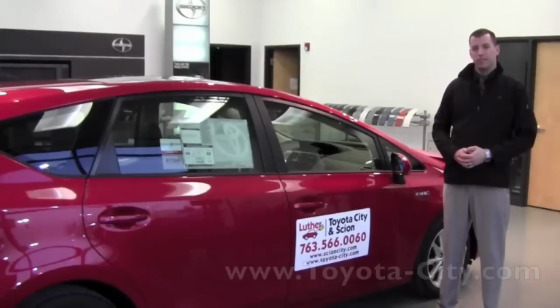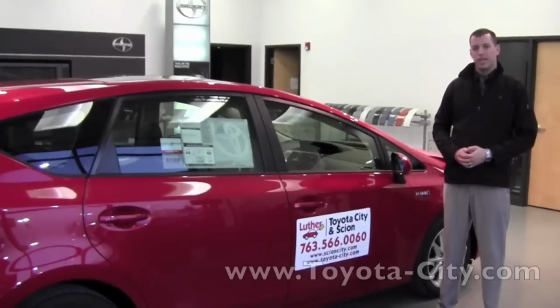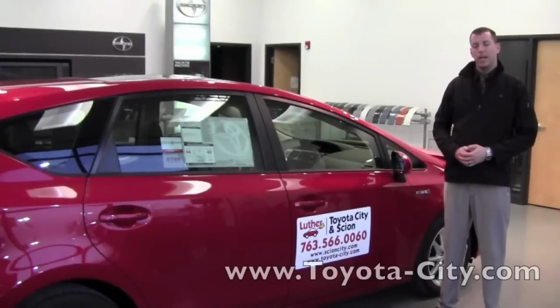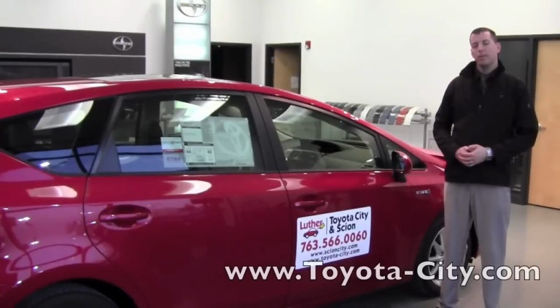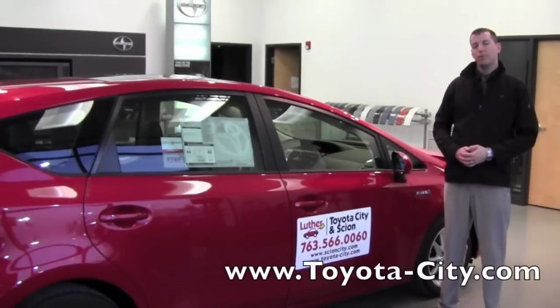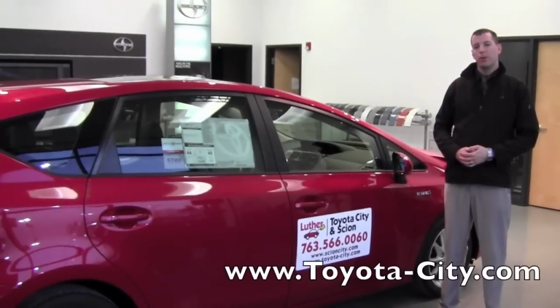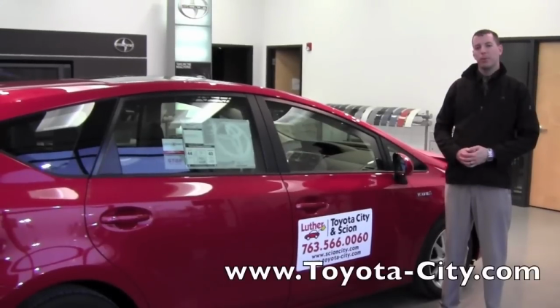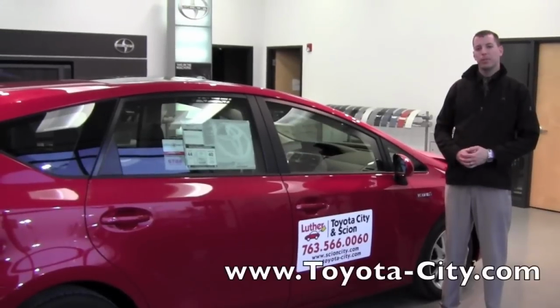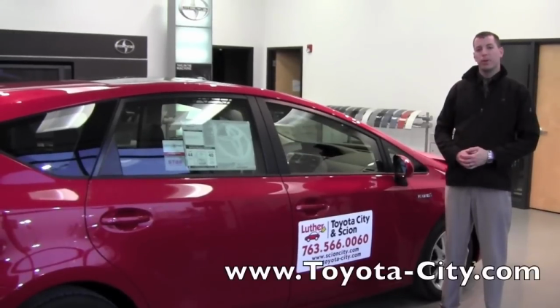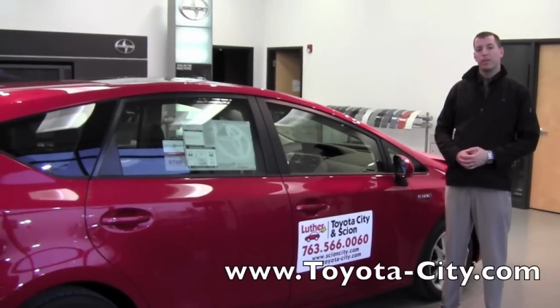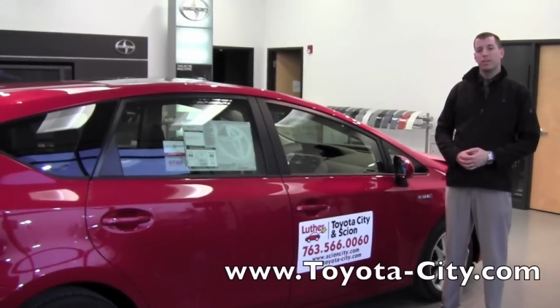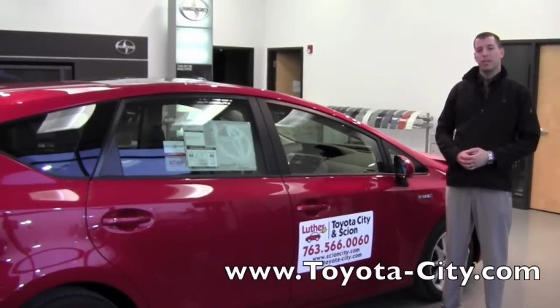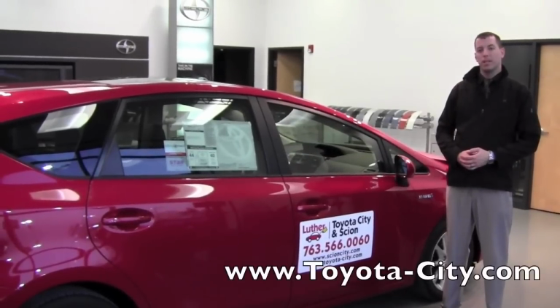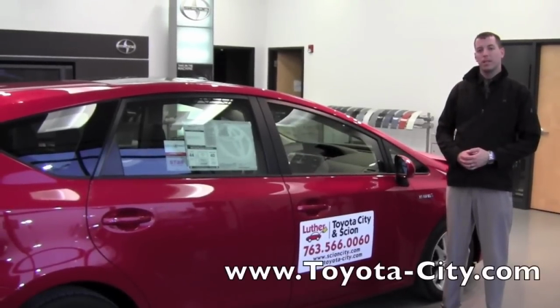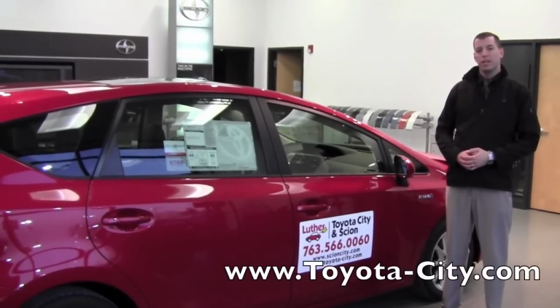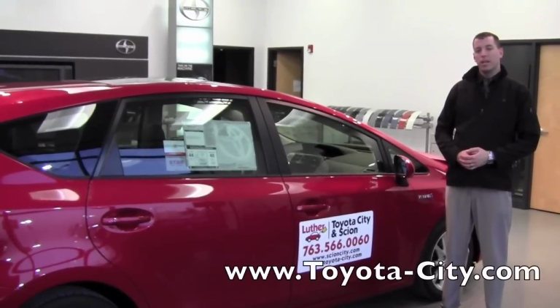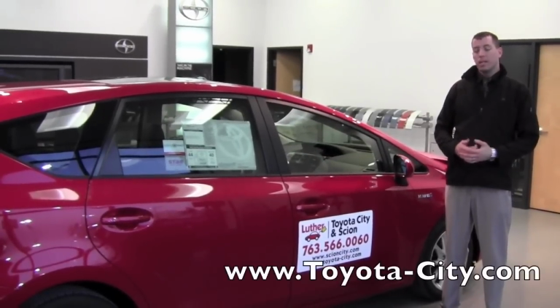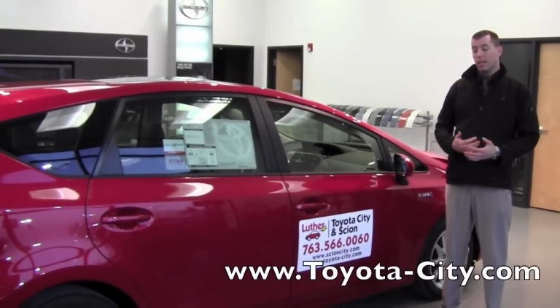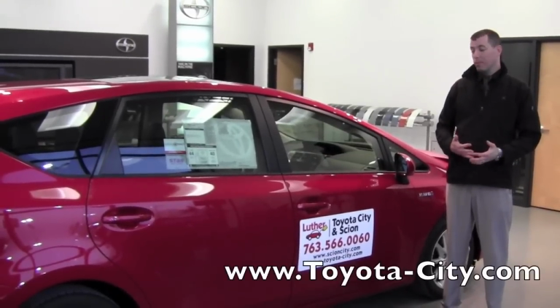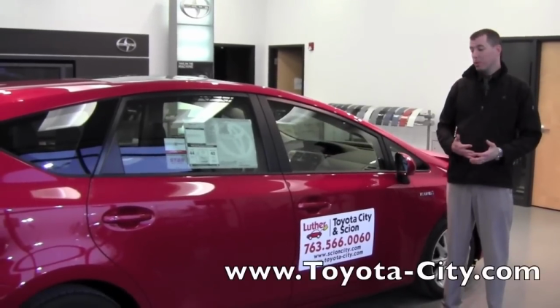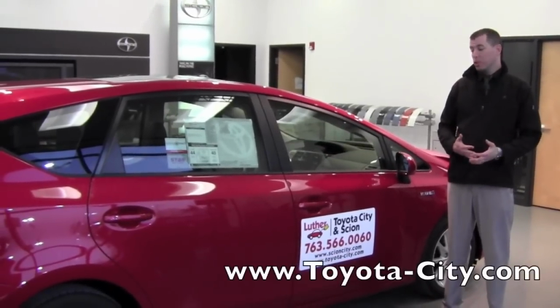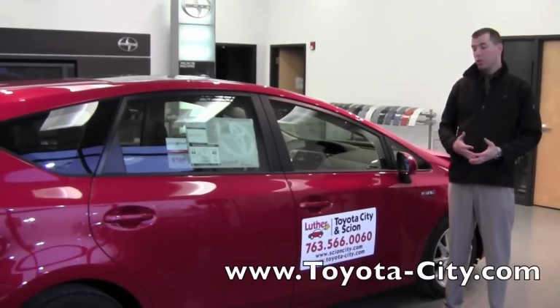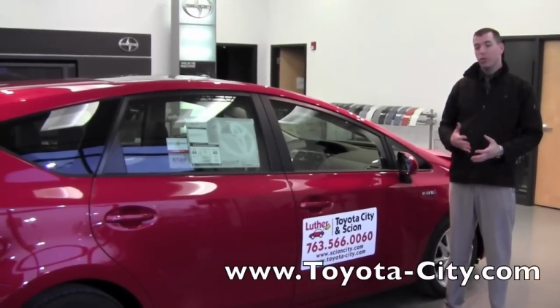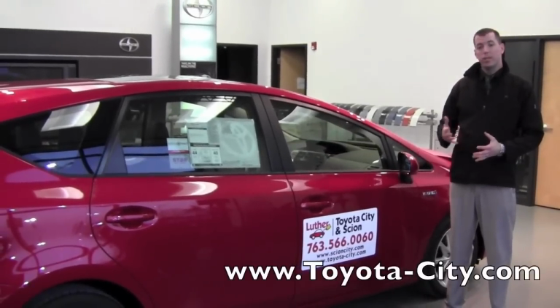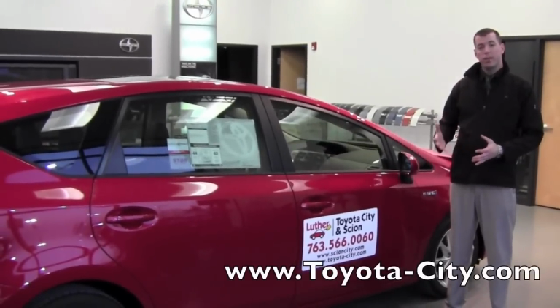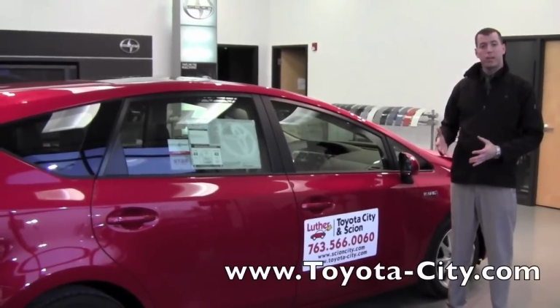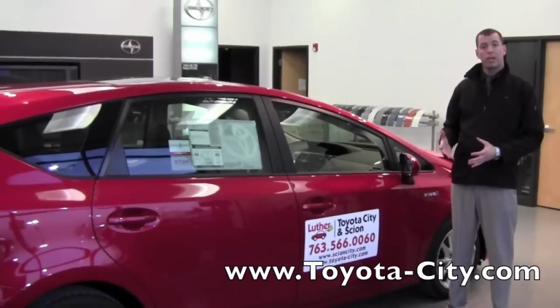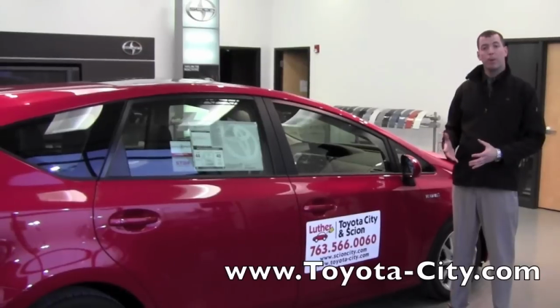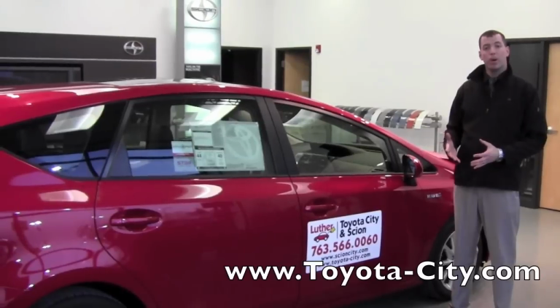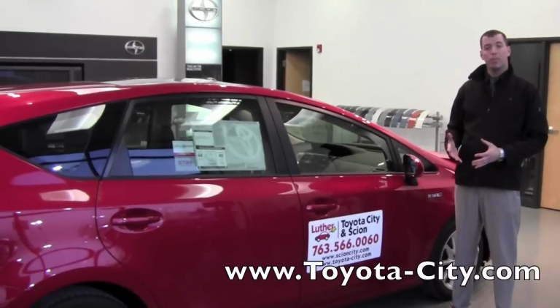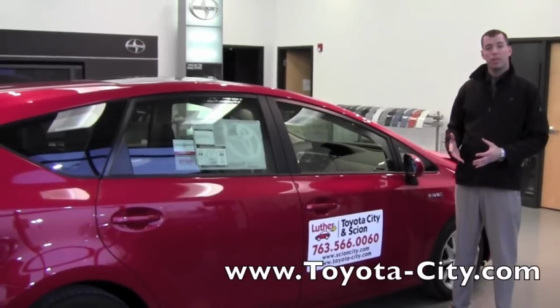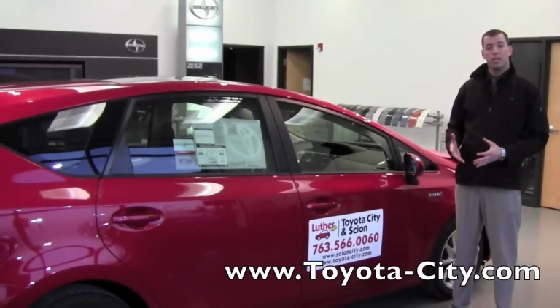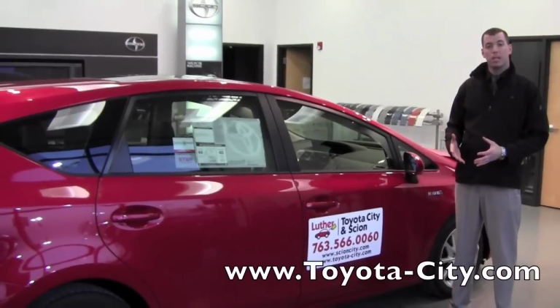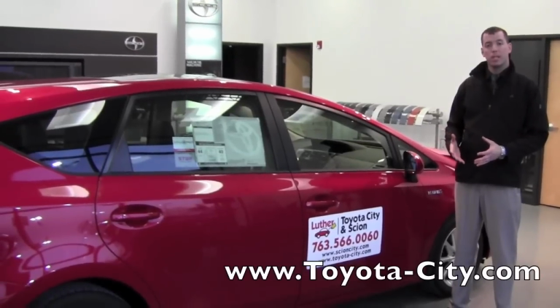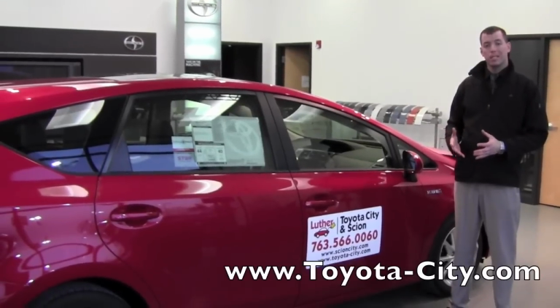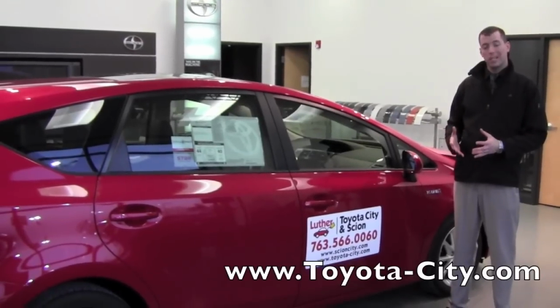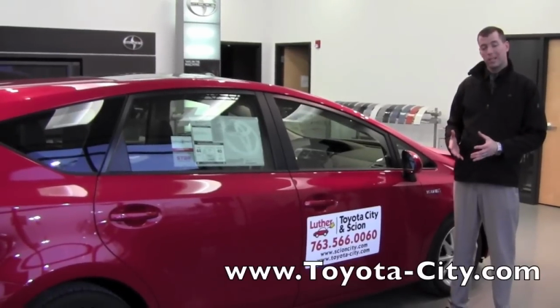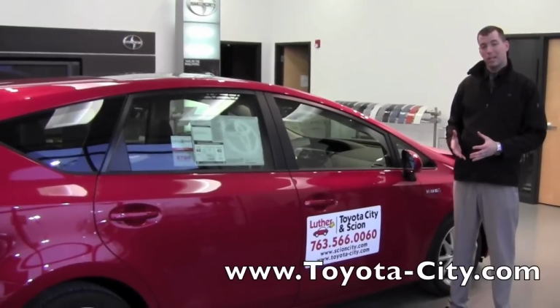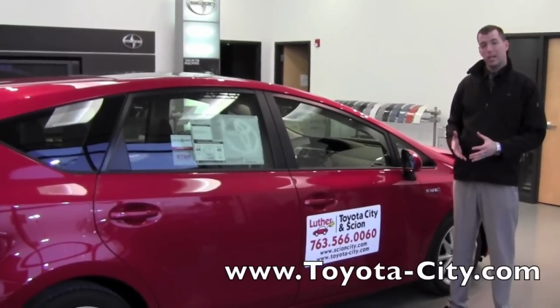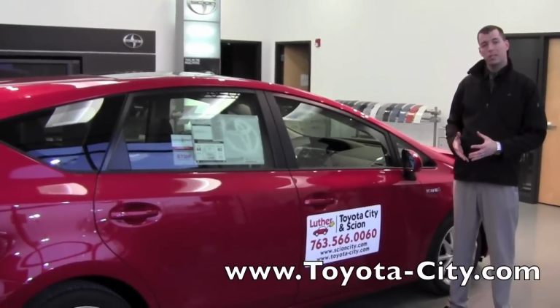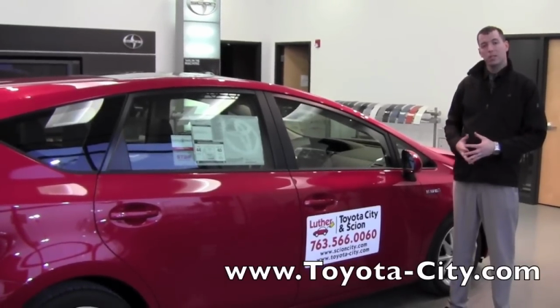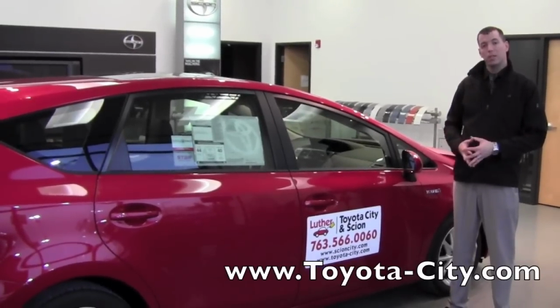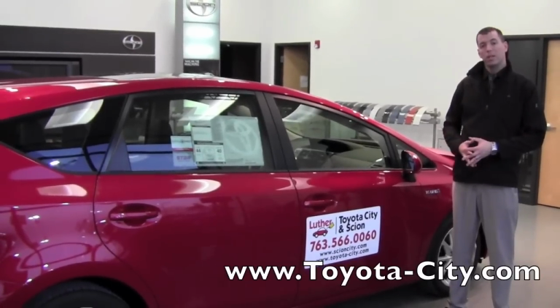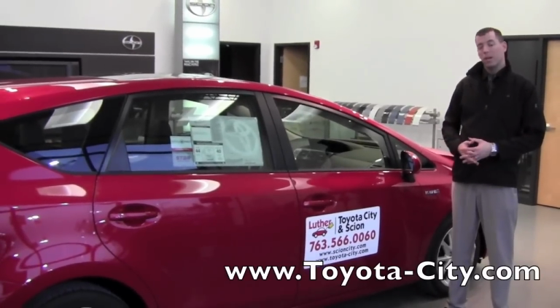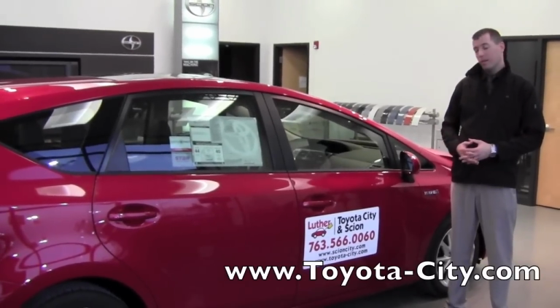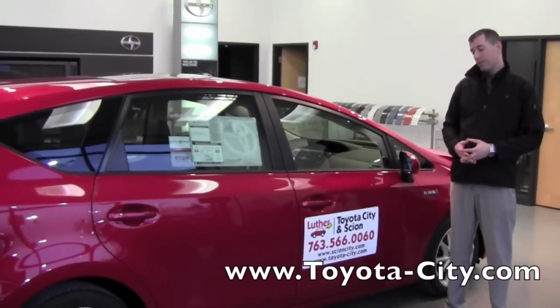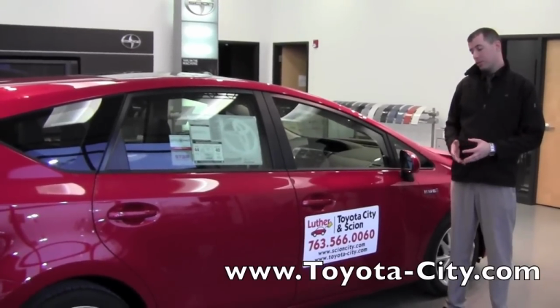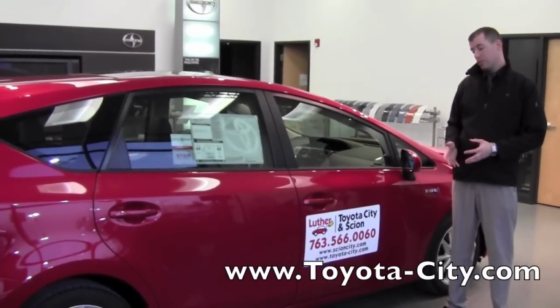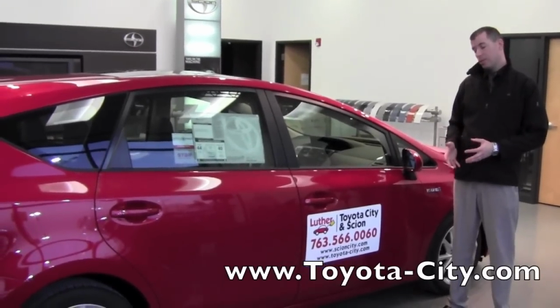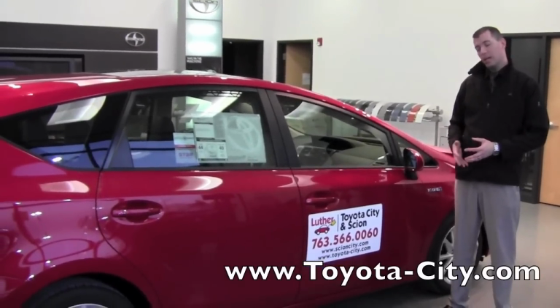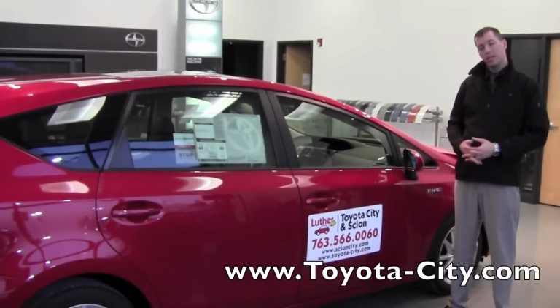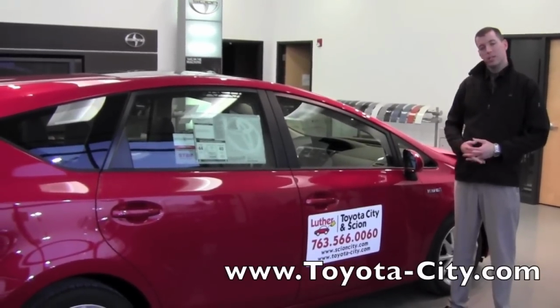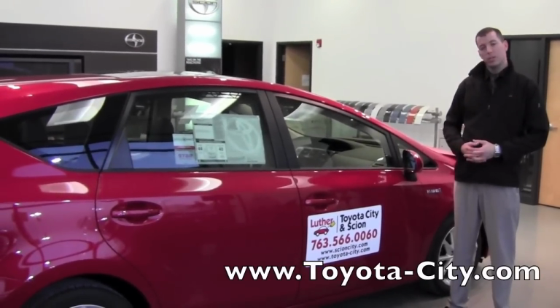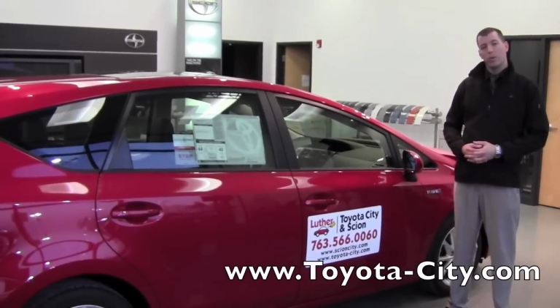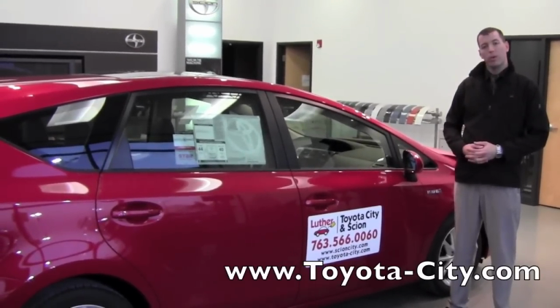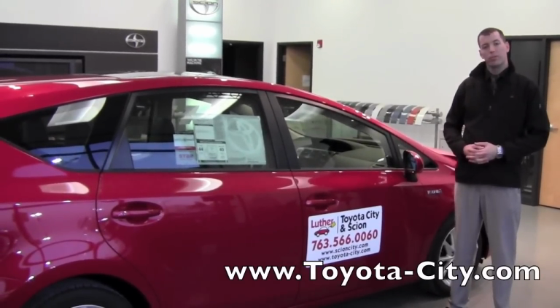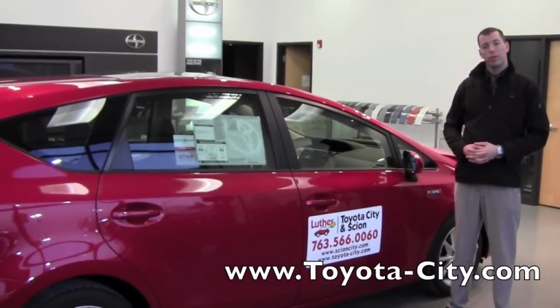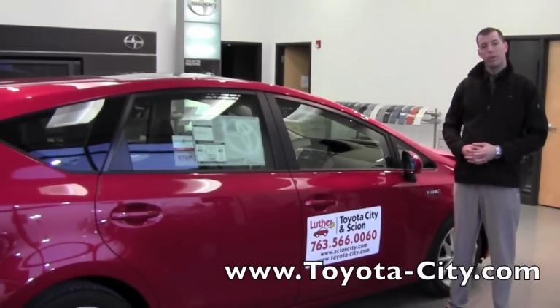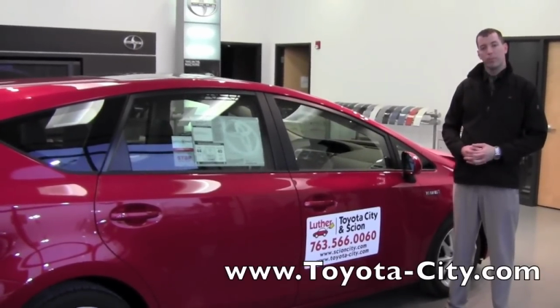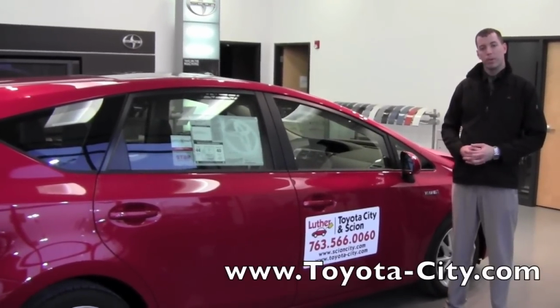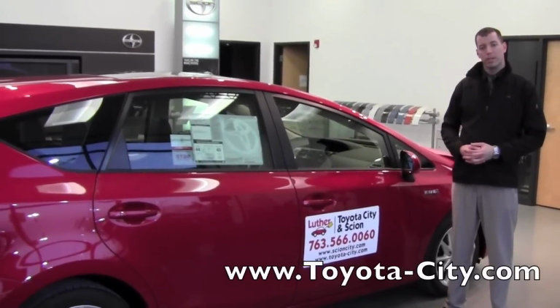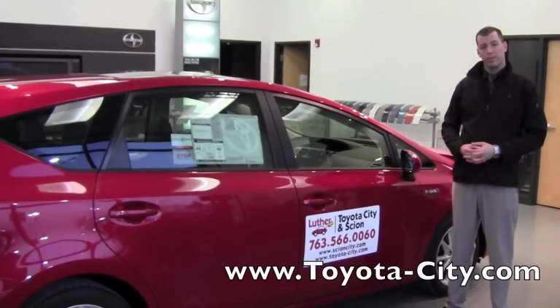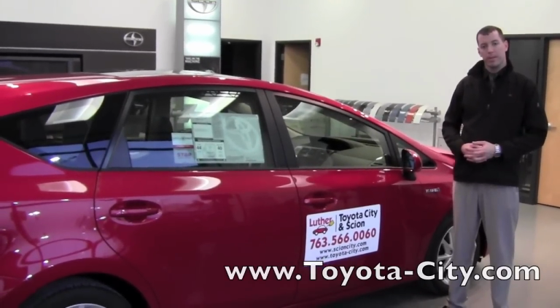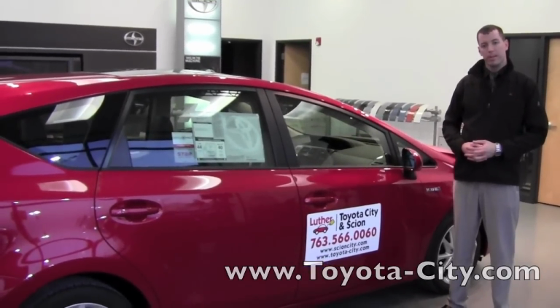Hi, I'm Tony with Toyota City. Today I'm going to show you the different compartments in the center console of this 2012 Toyota Prius V.